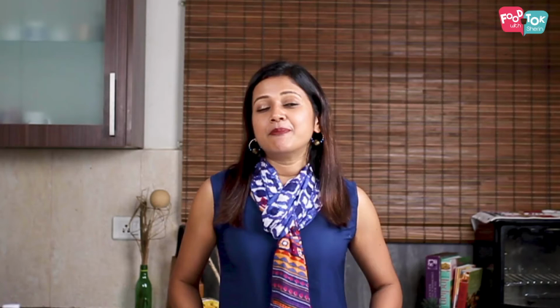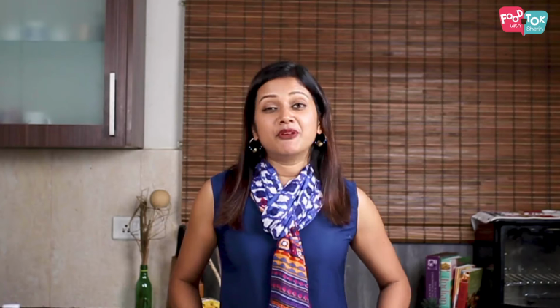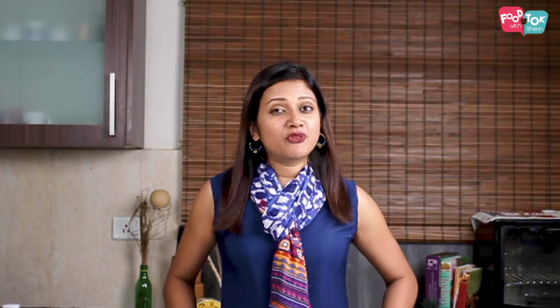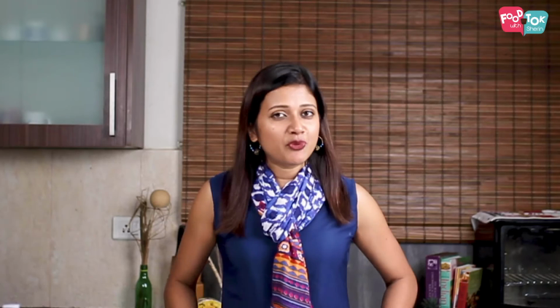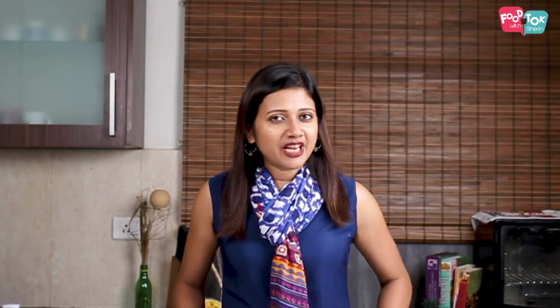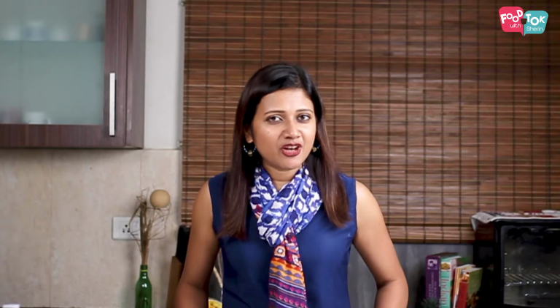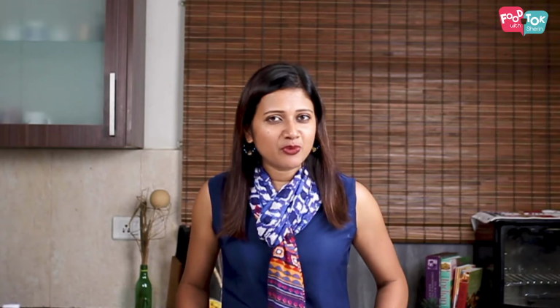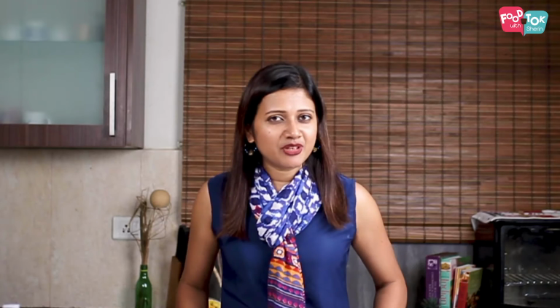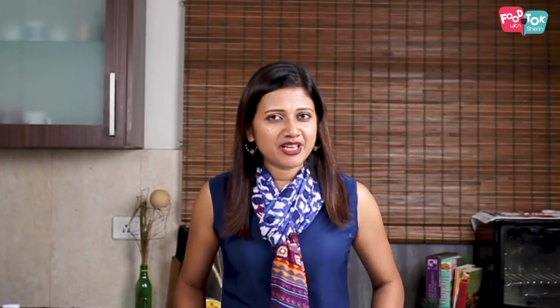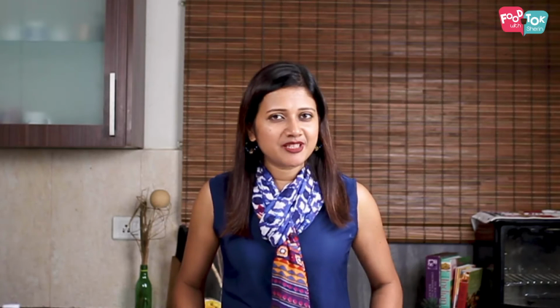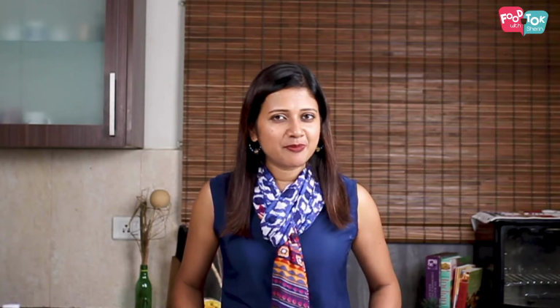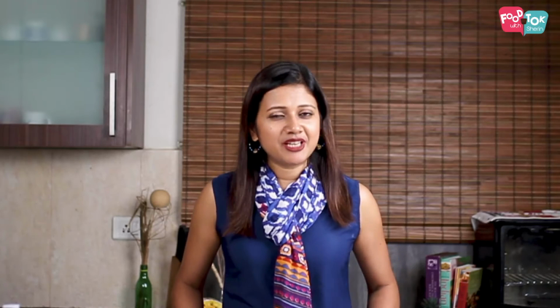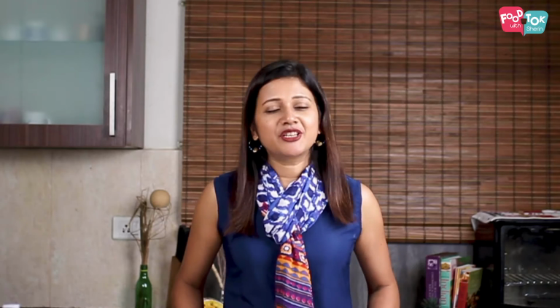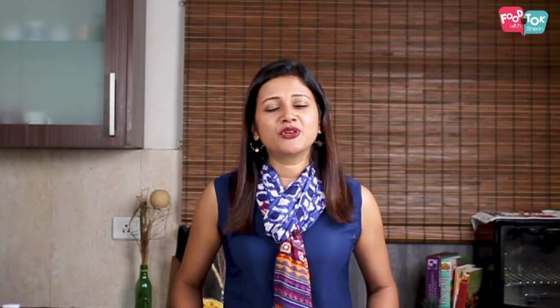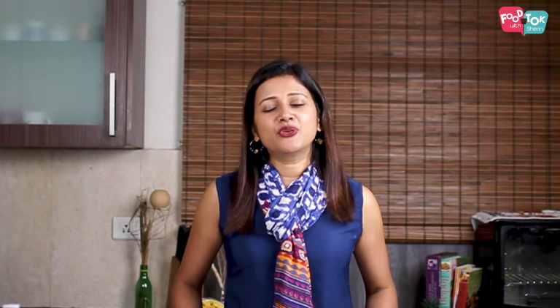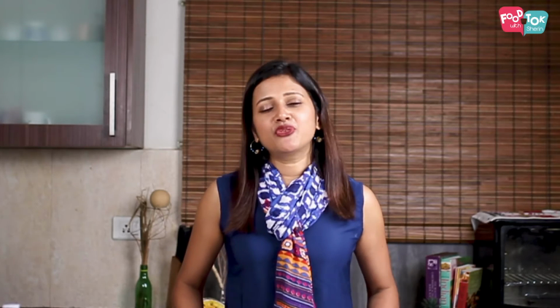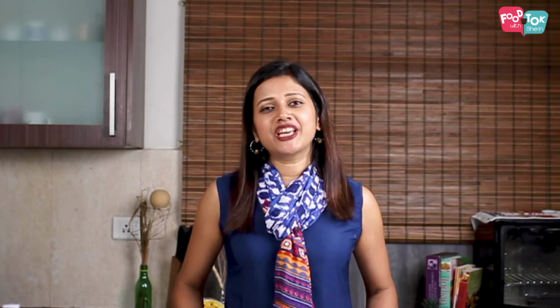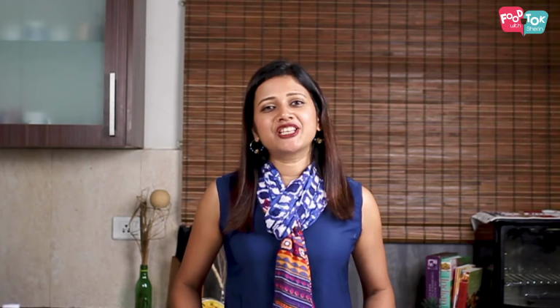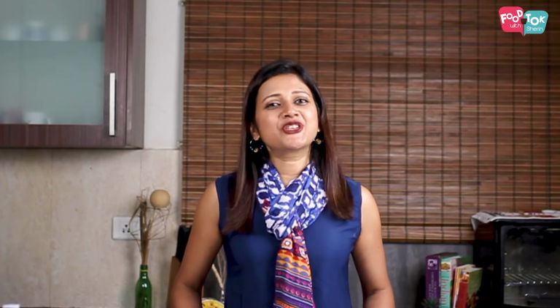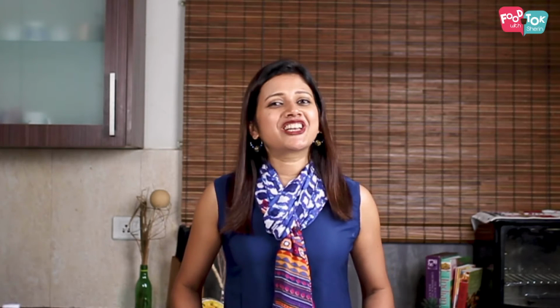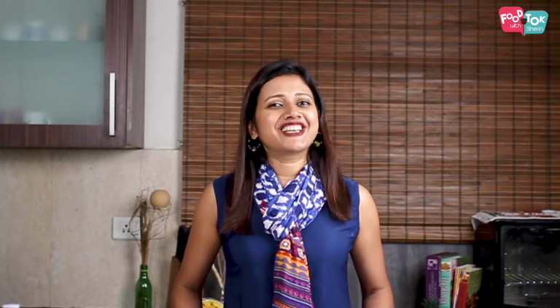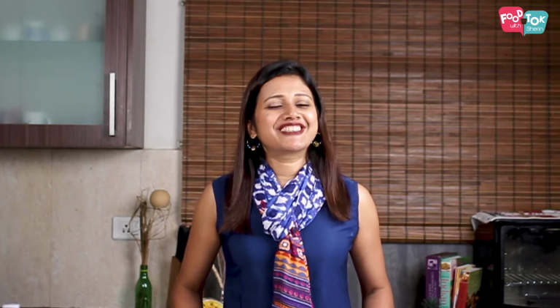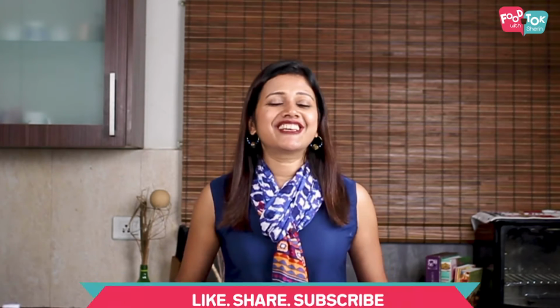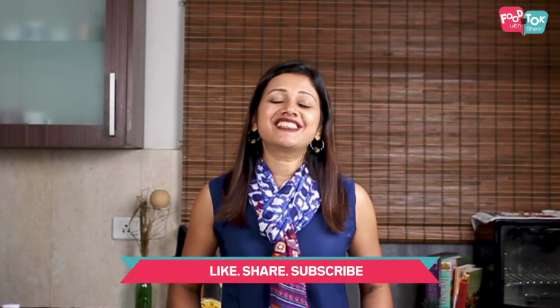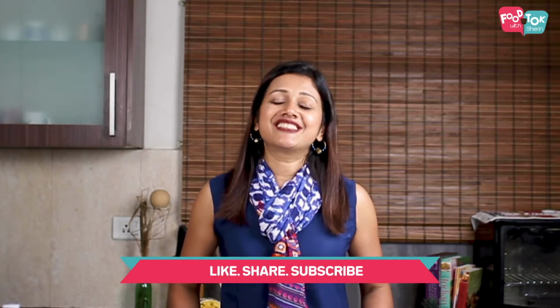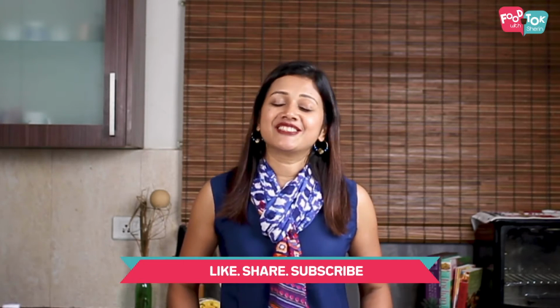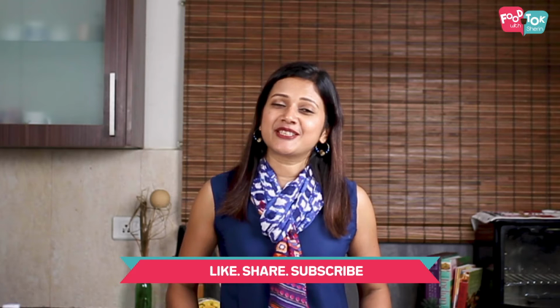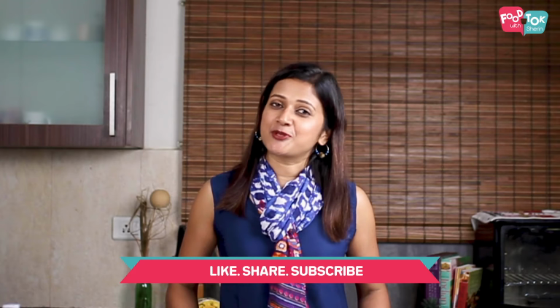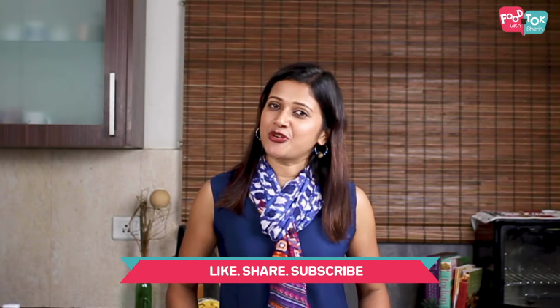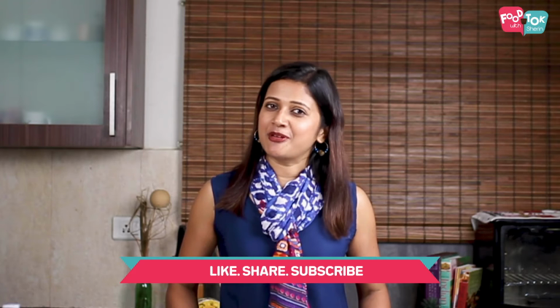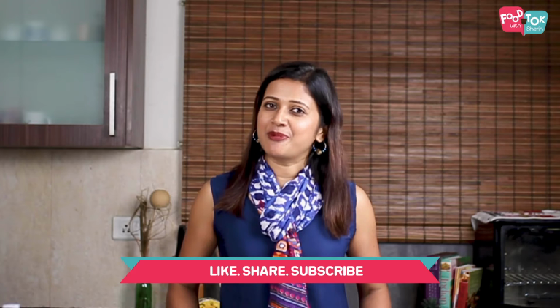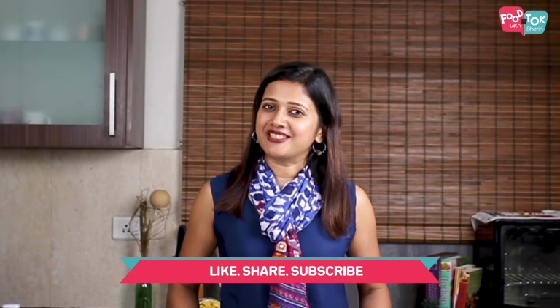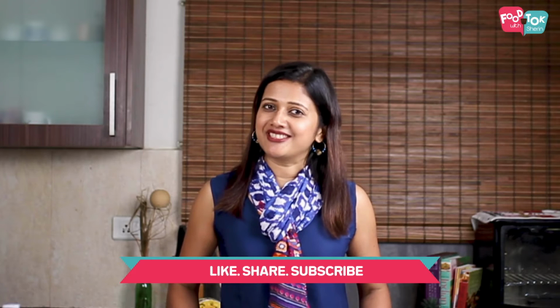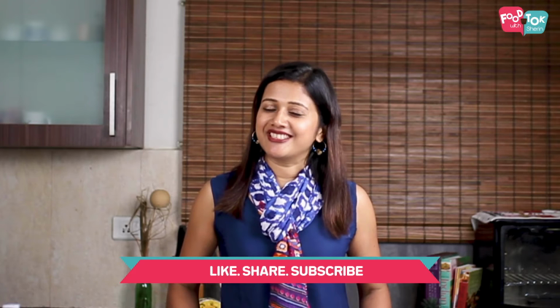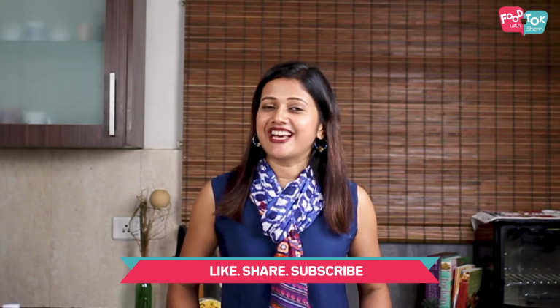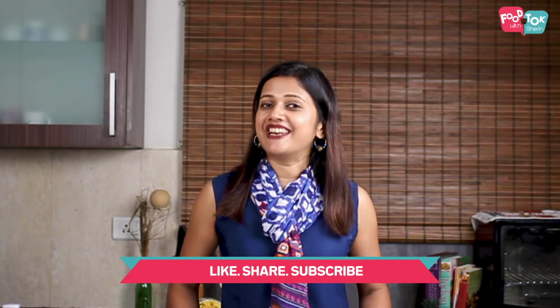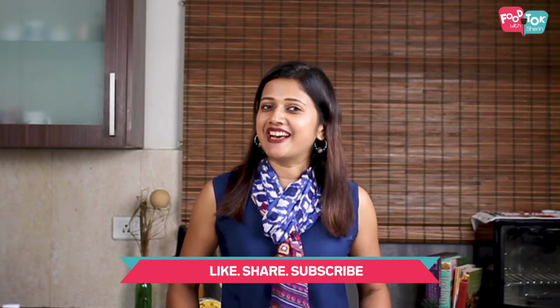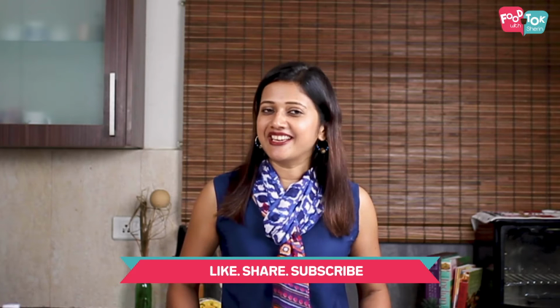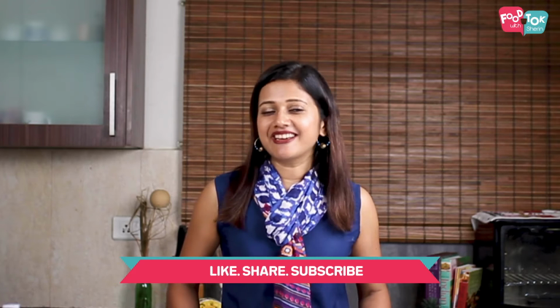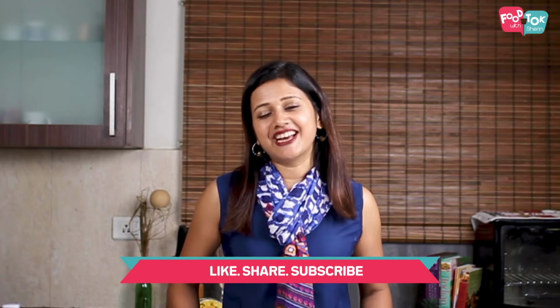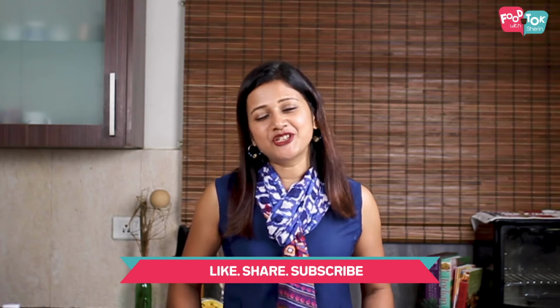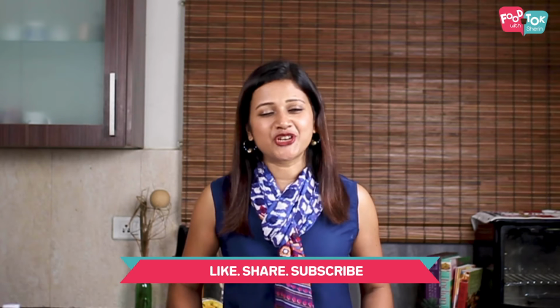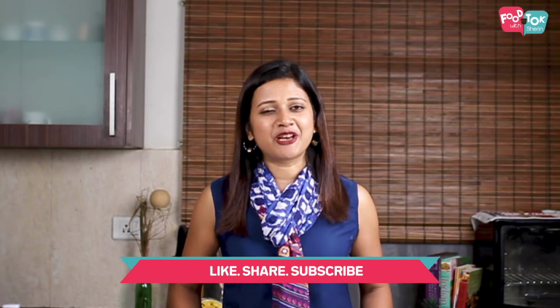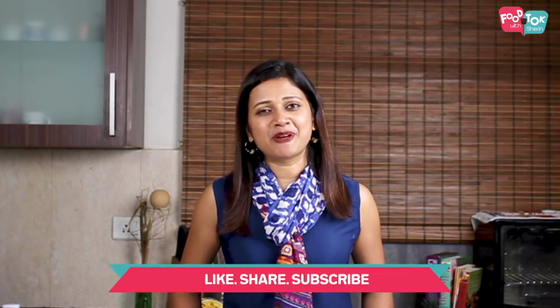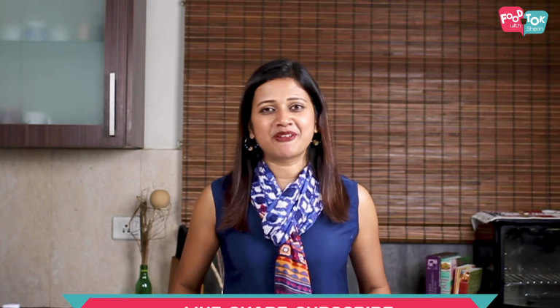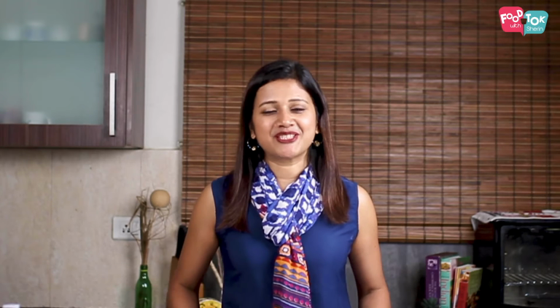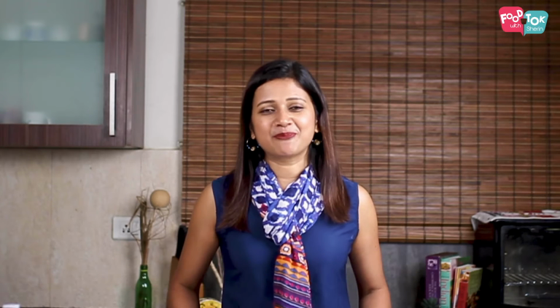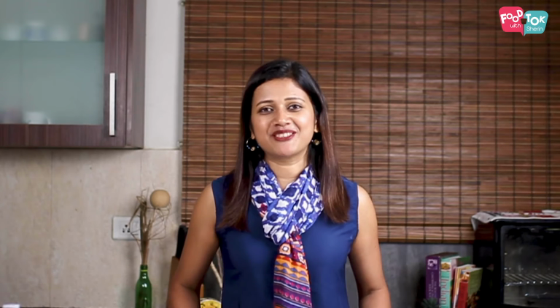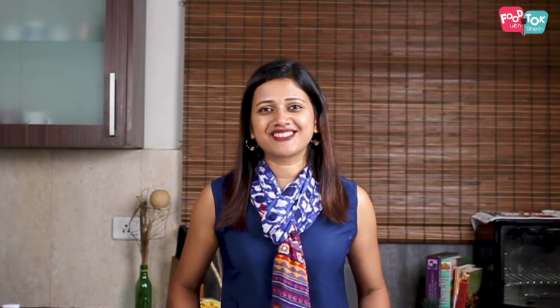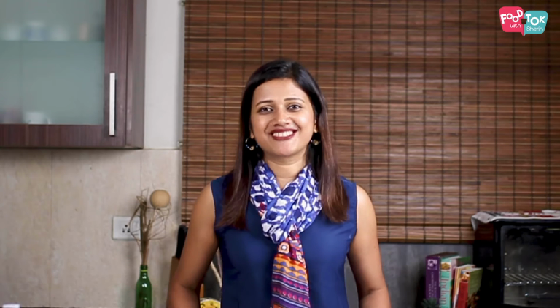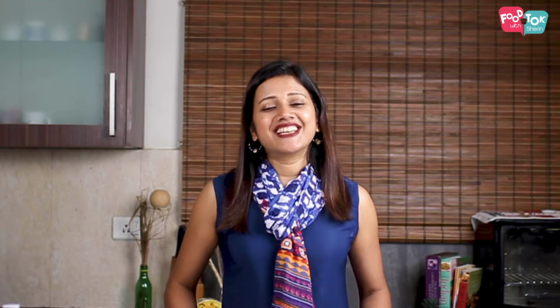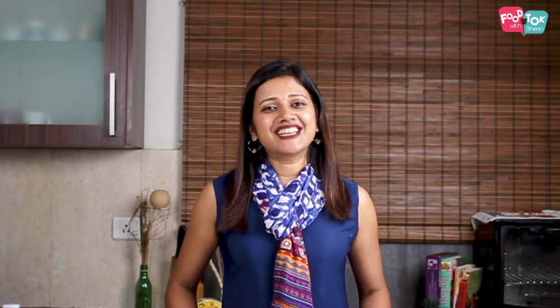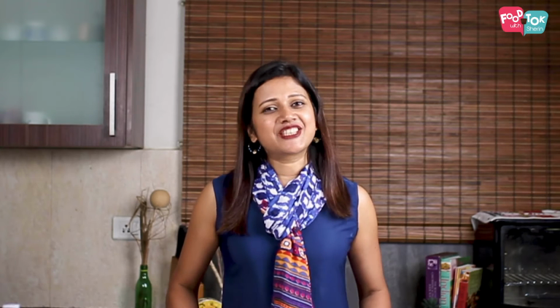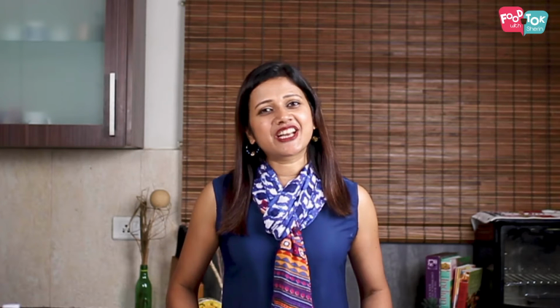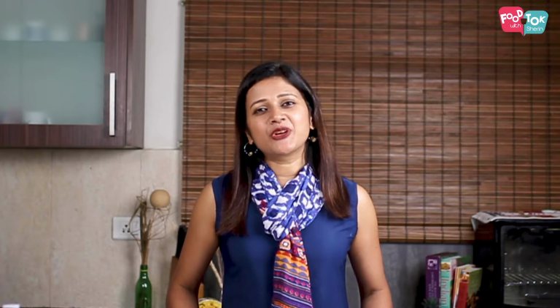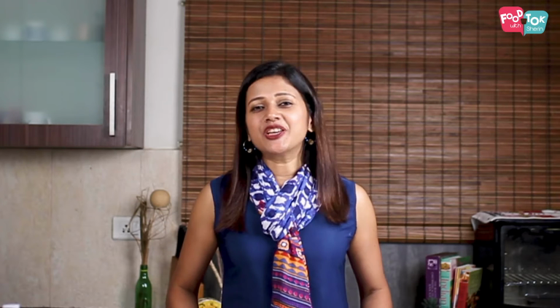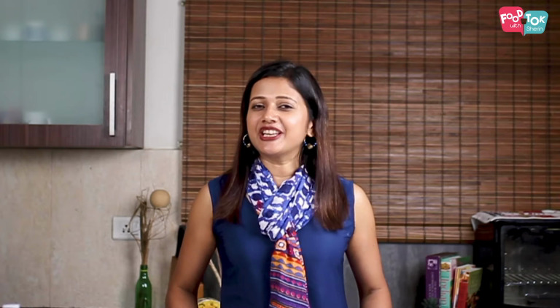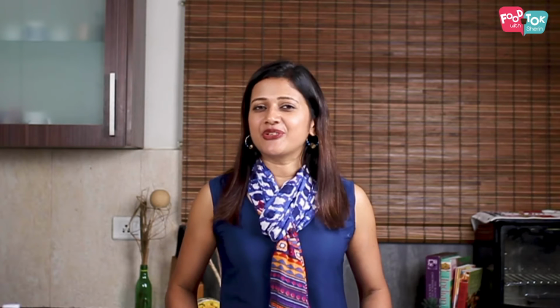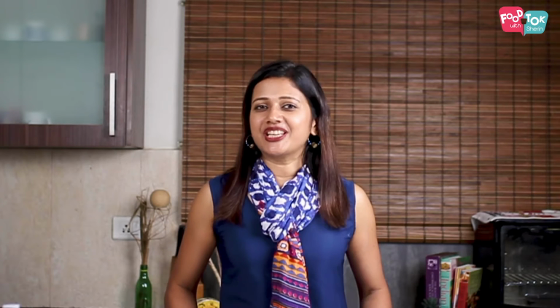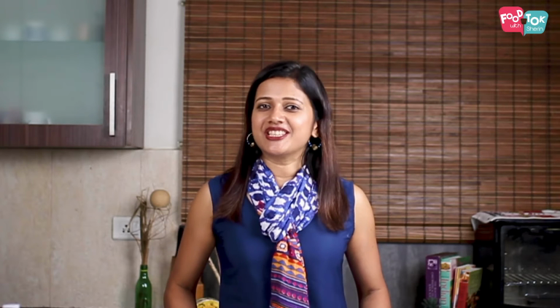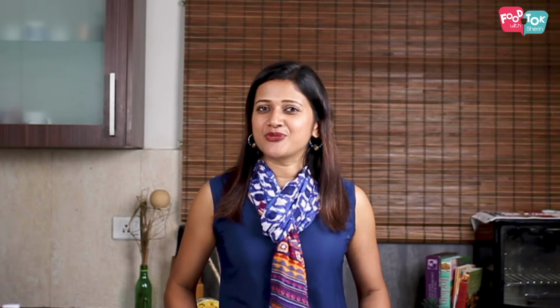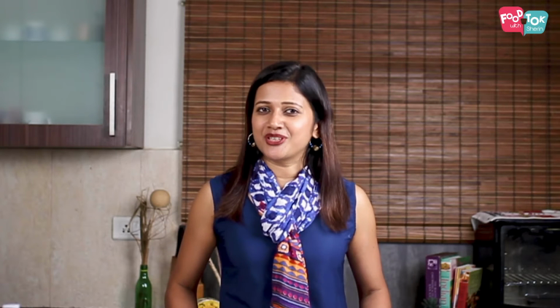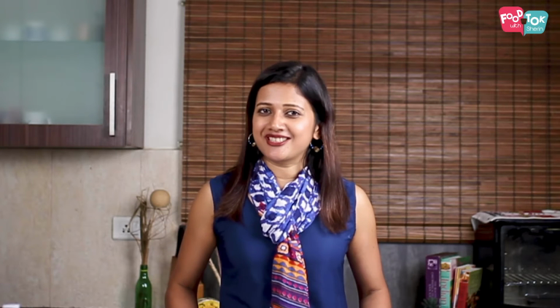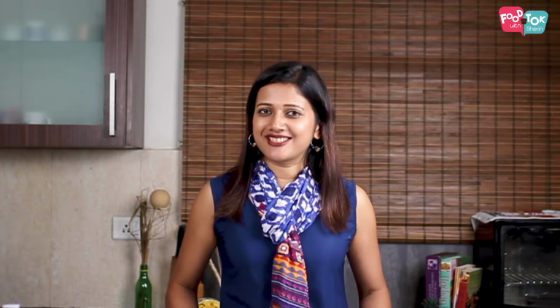Before we head on with the recipe, don't forget to click the subscribe button and like and share my recipes. Let's check out the ingredients first.